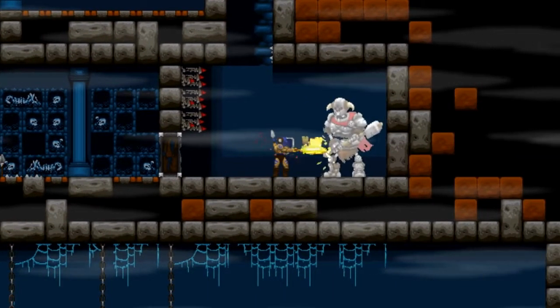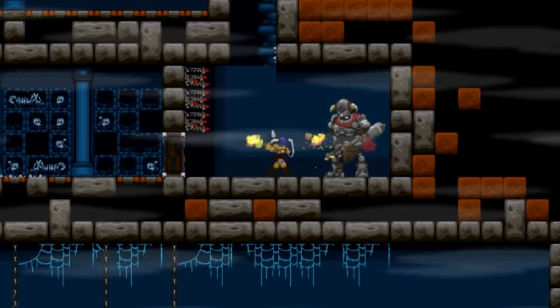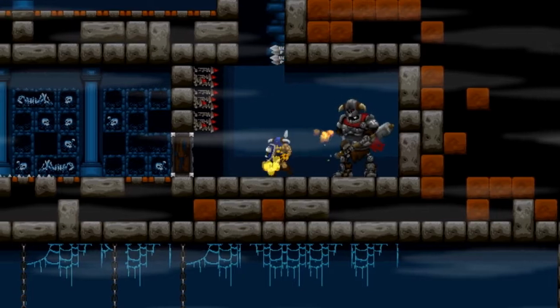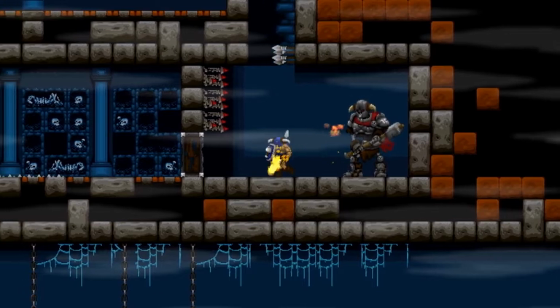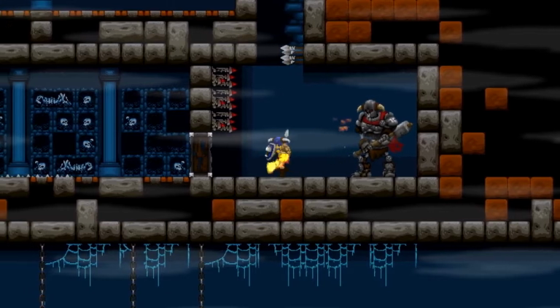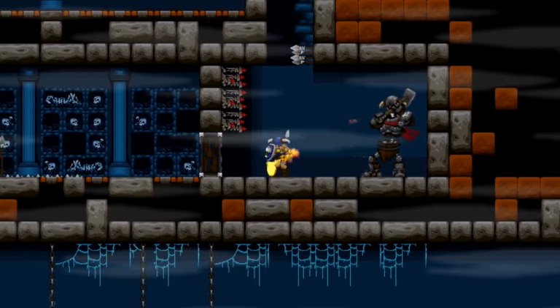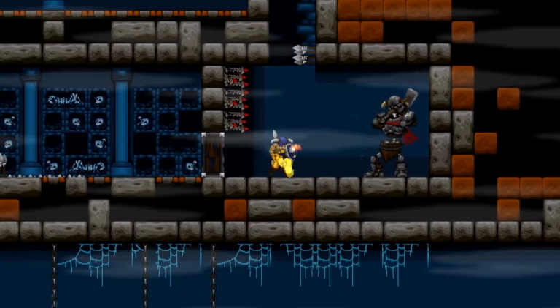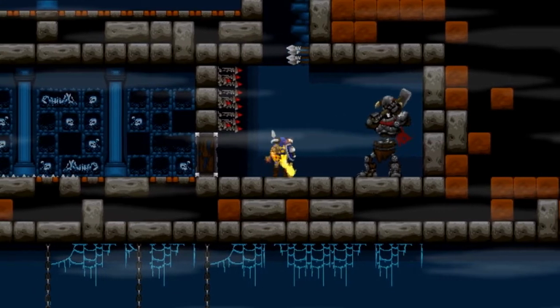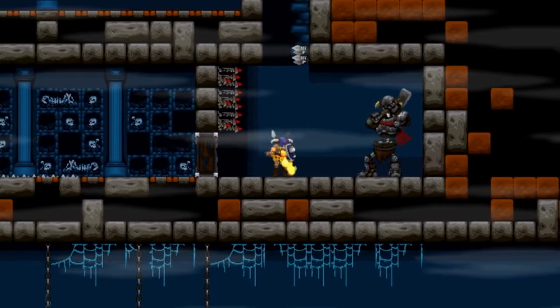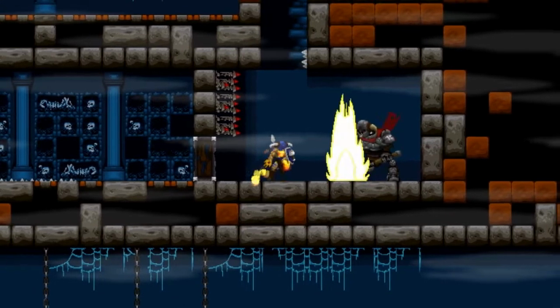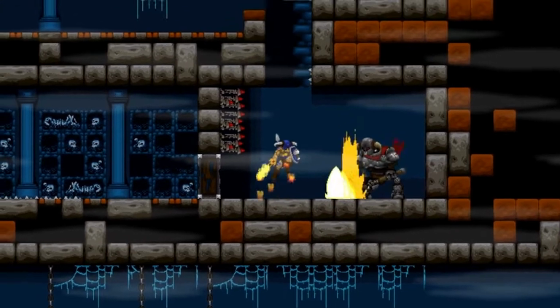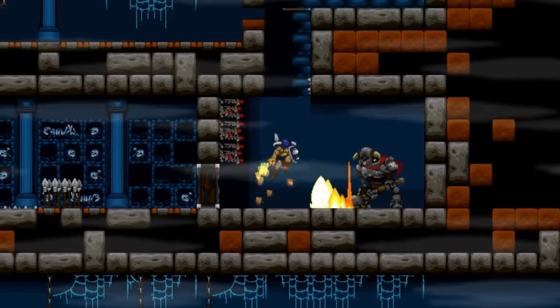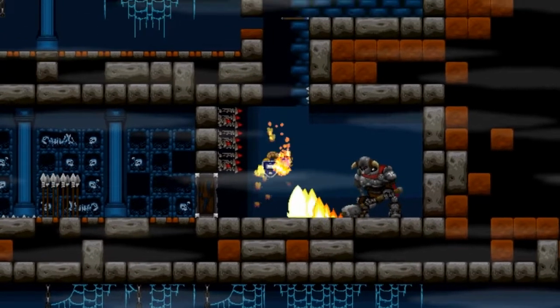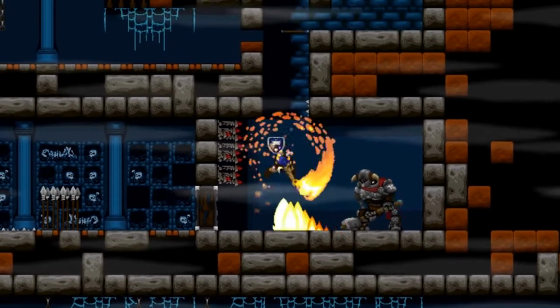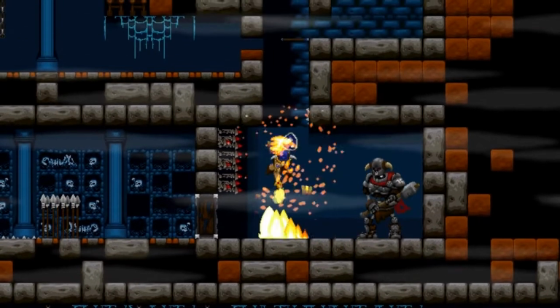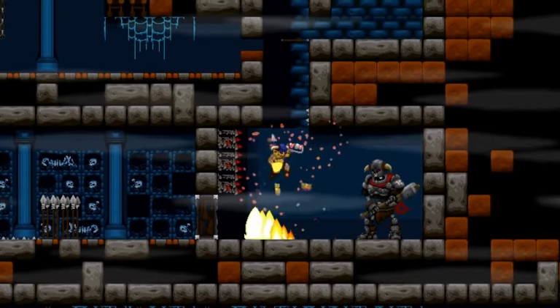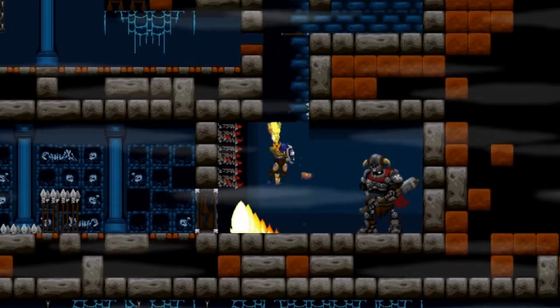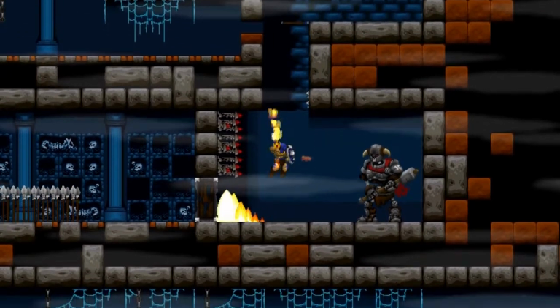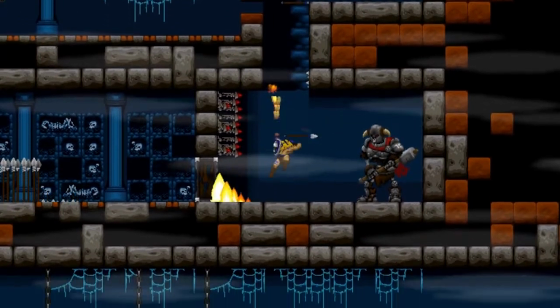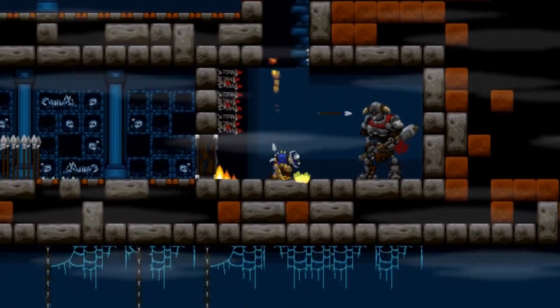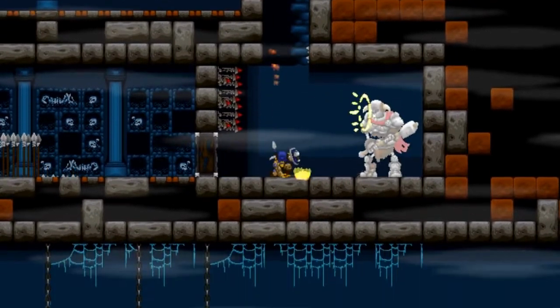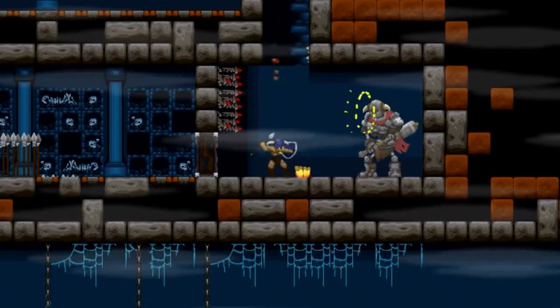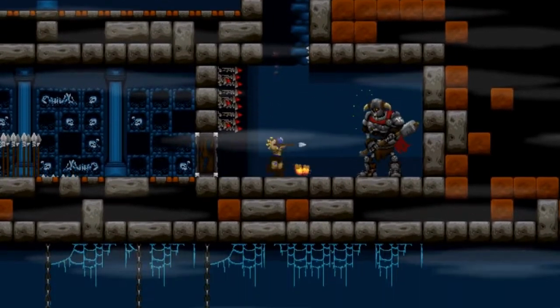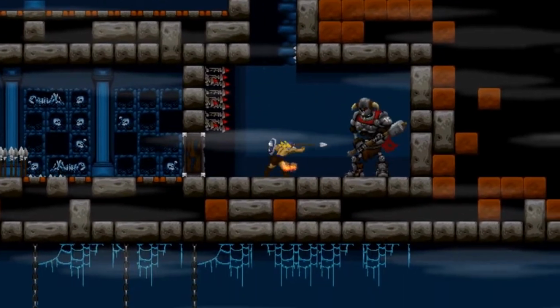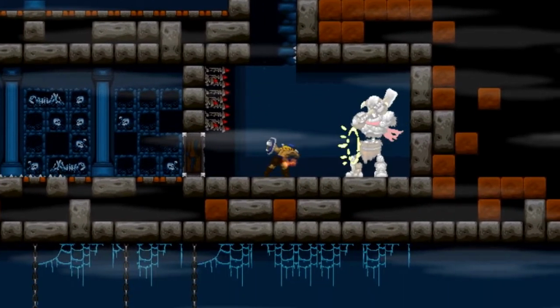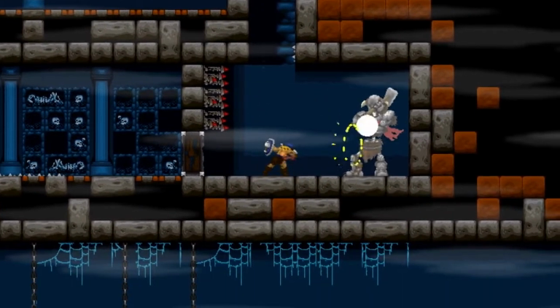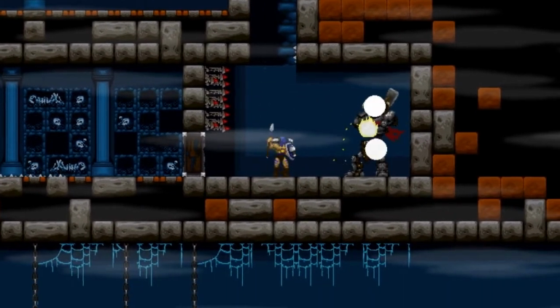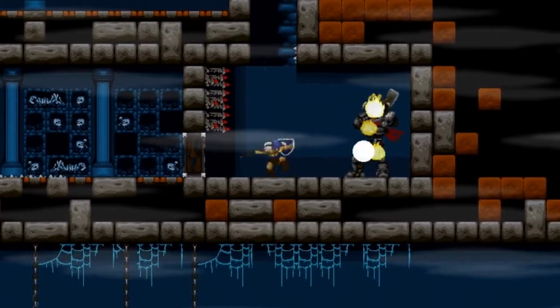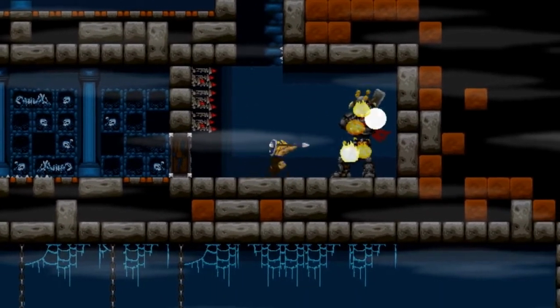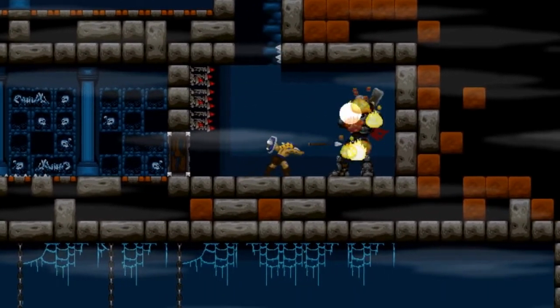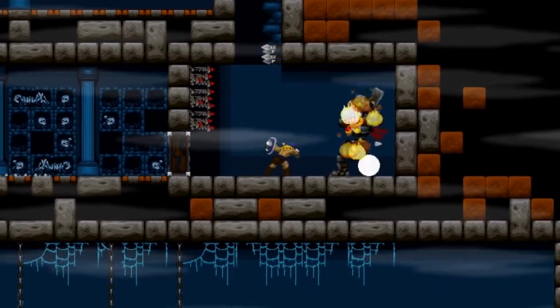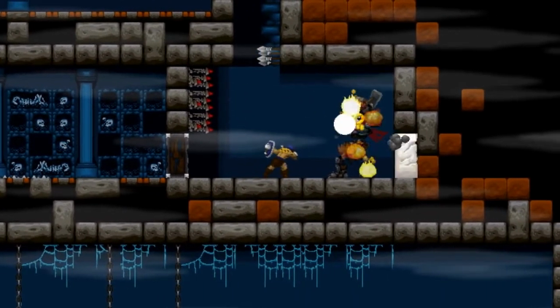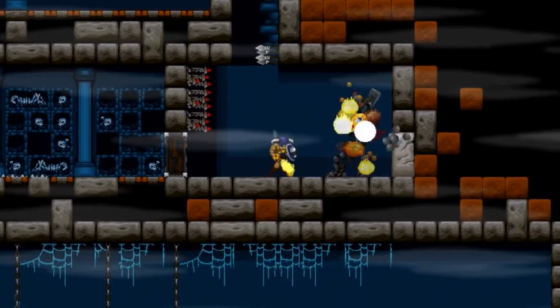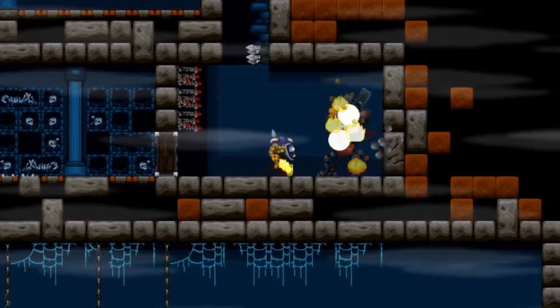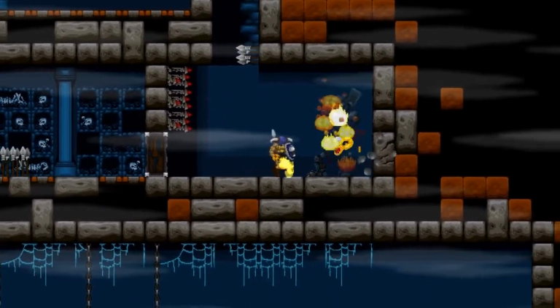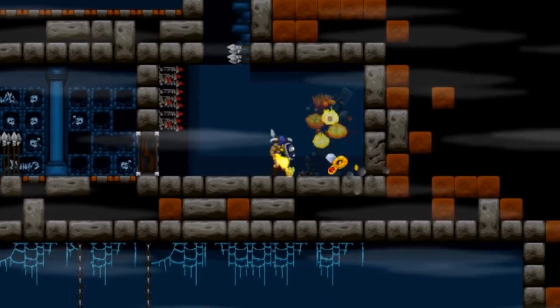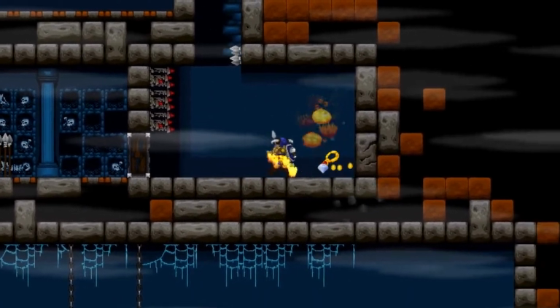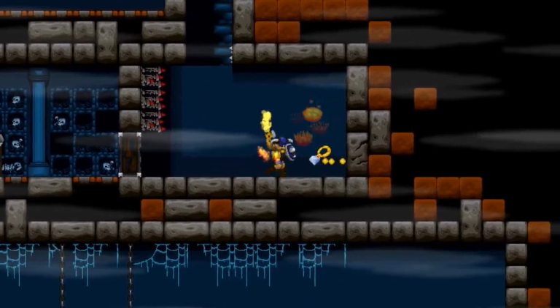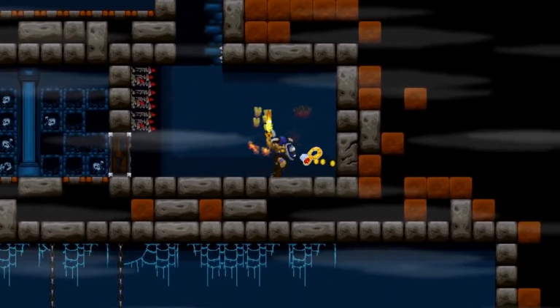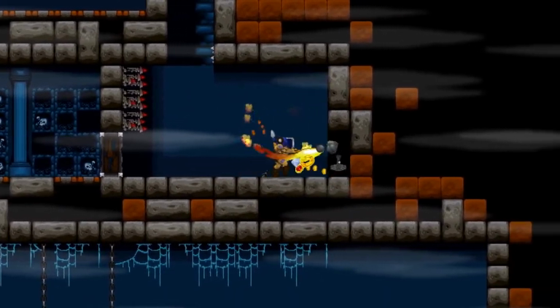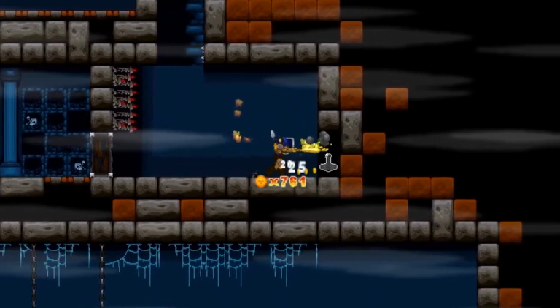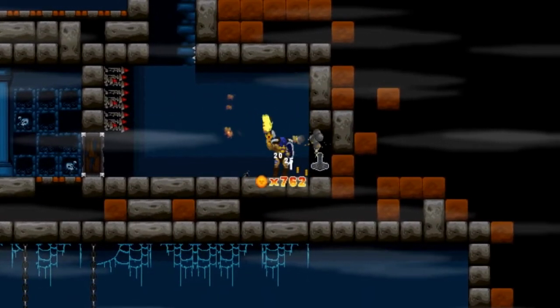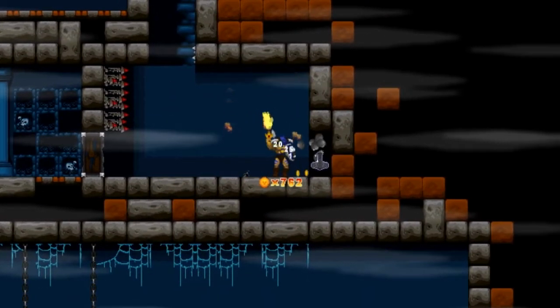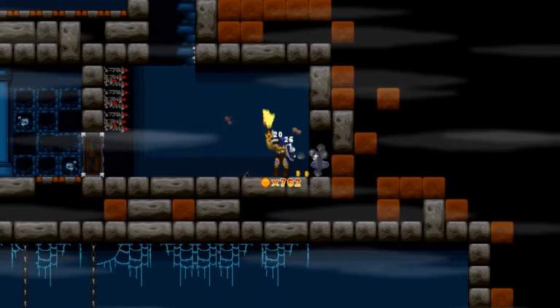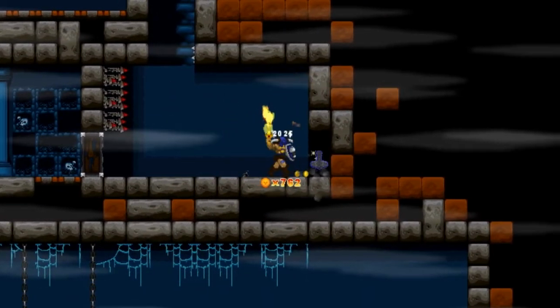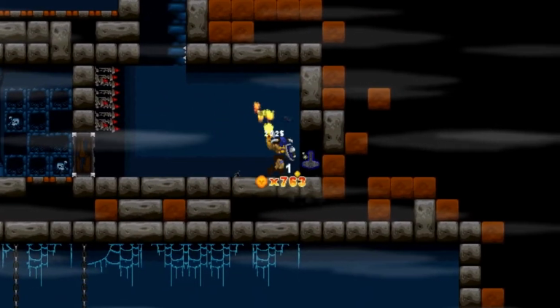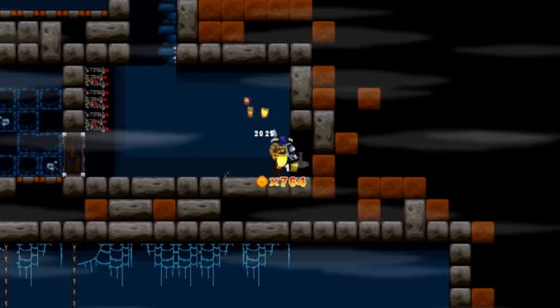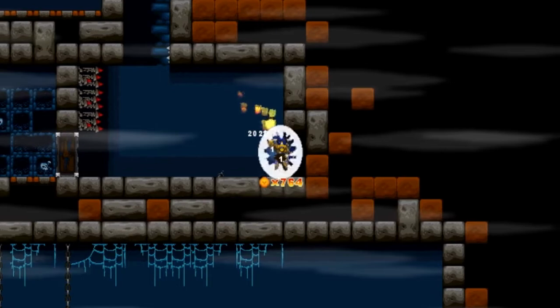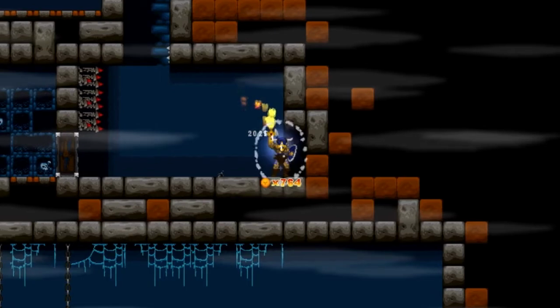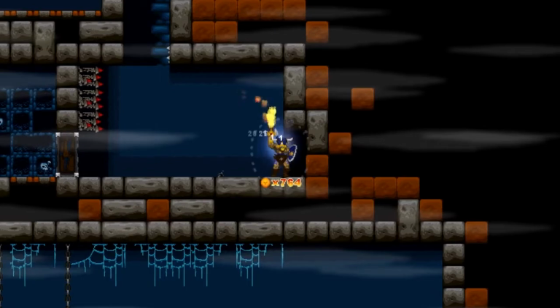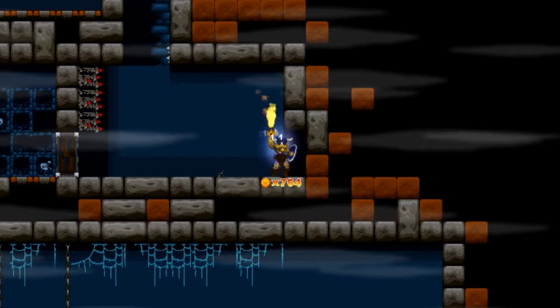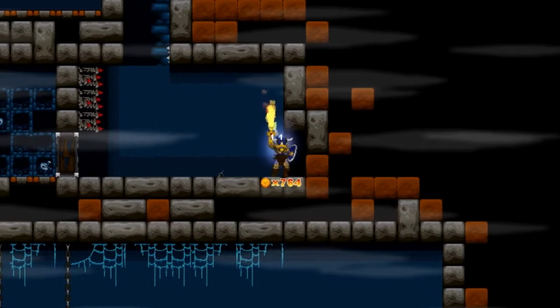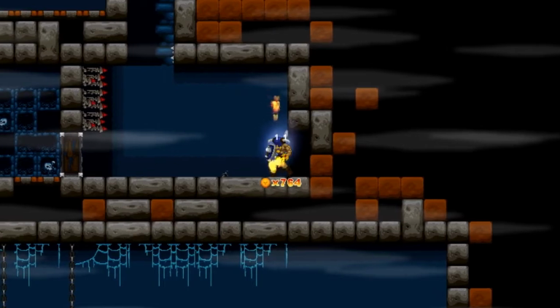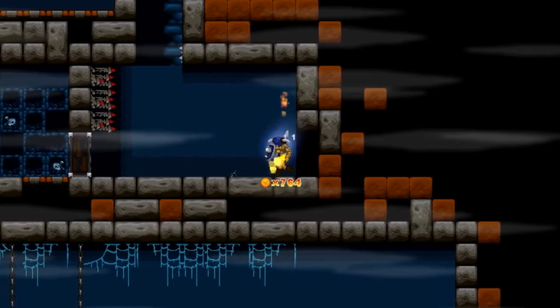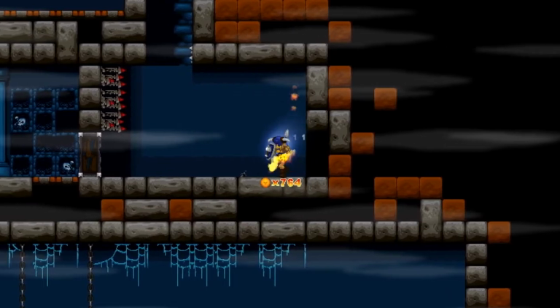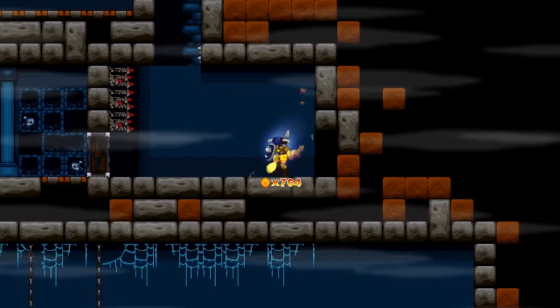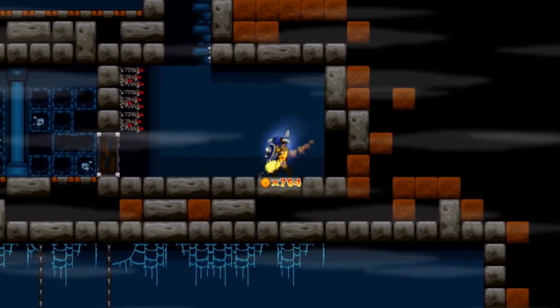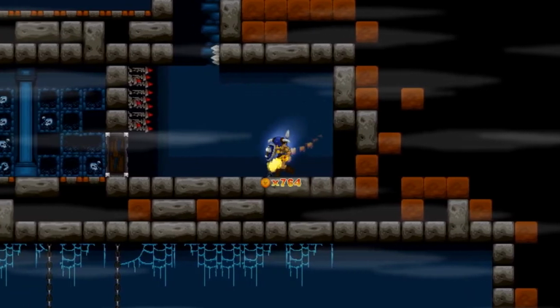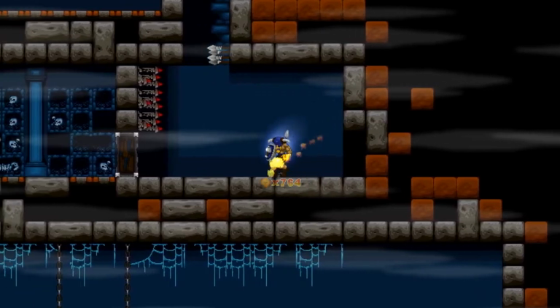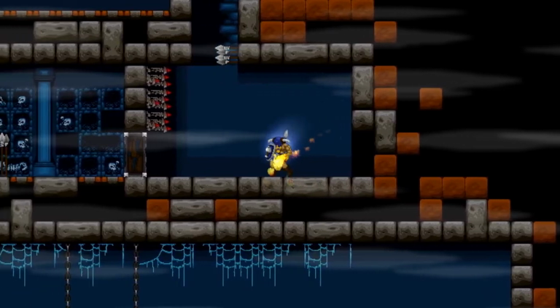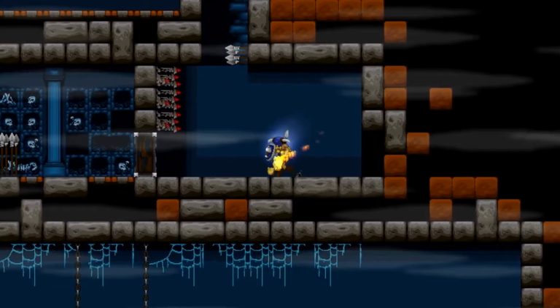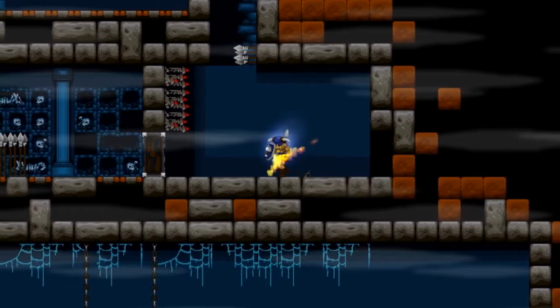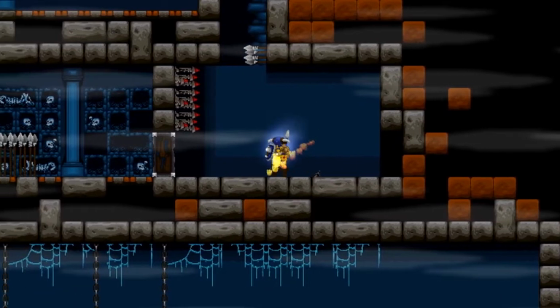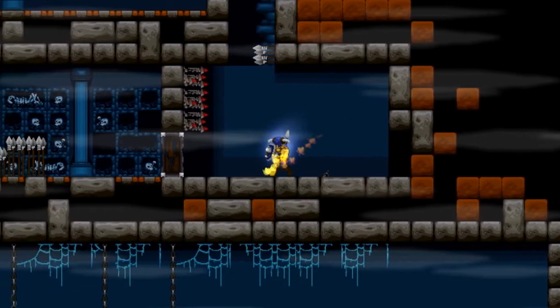Once you take care of this skeleton, right behind him is a magic hammer. That's your second hammer location for the level.